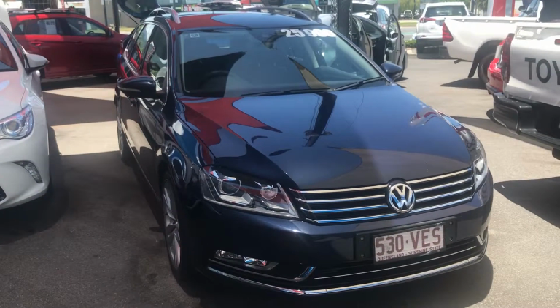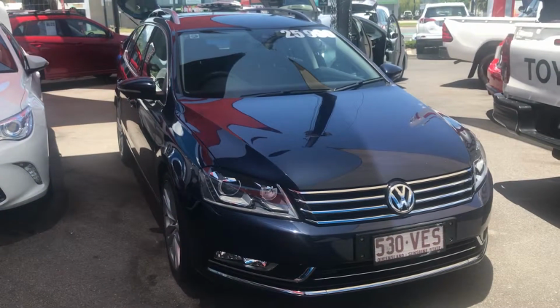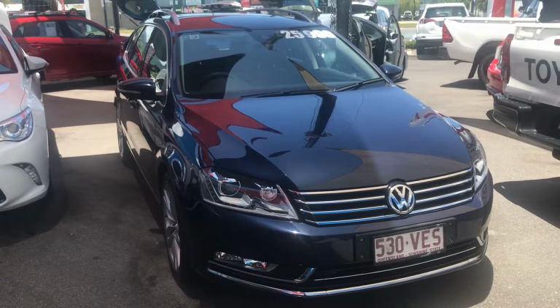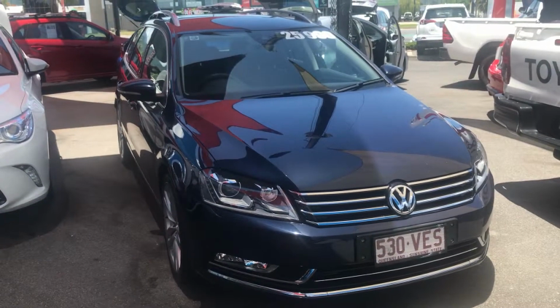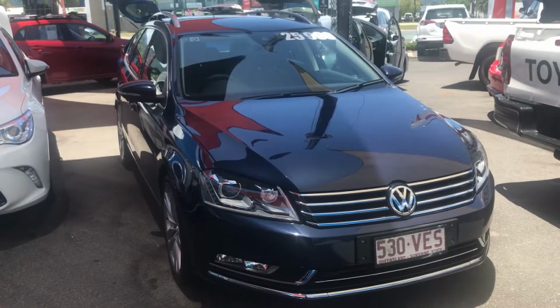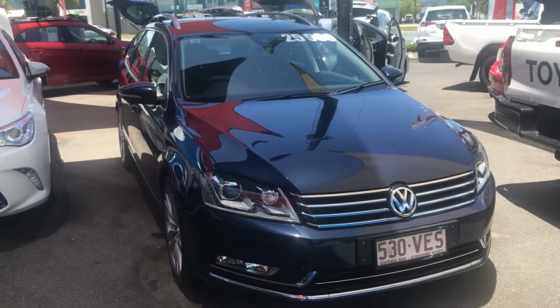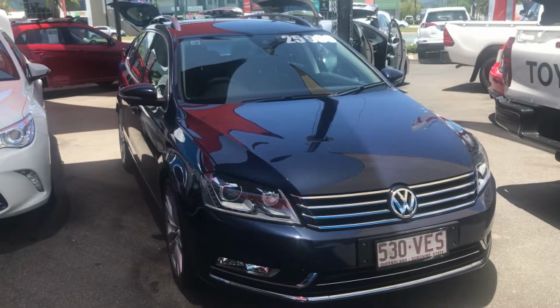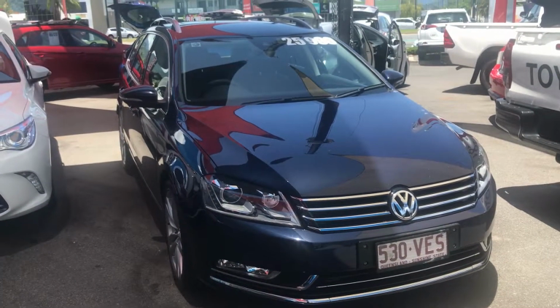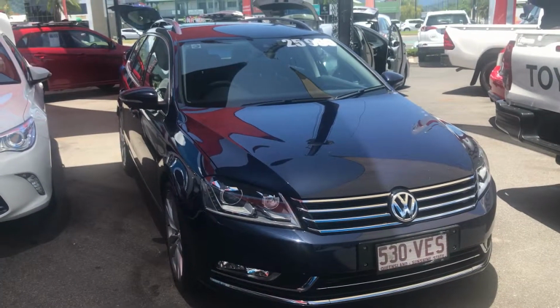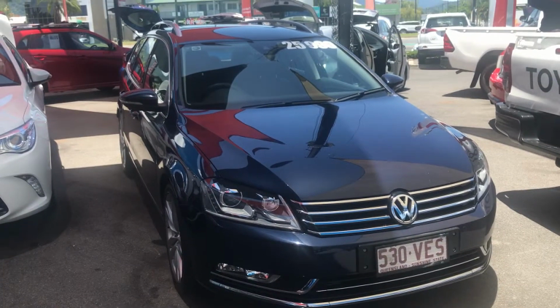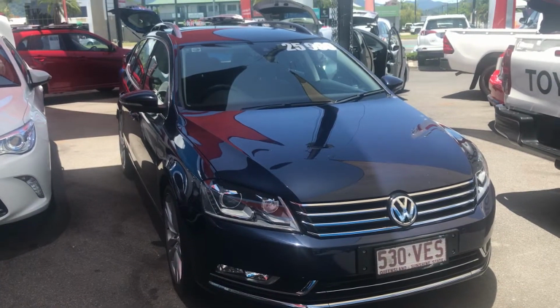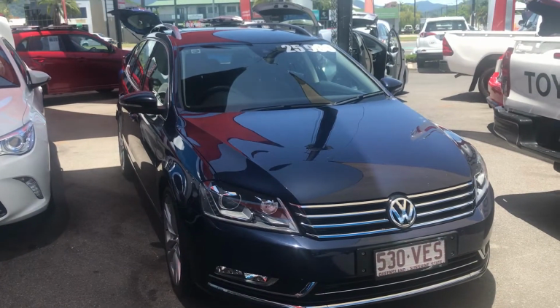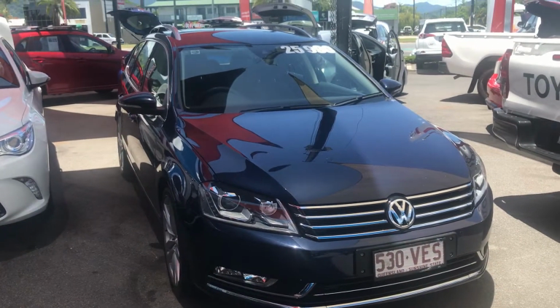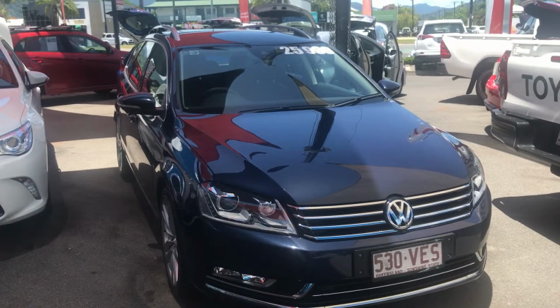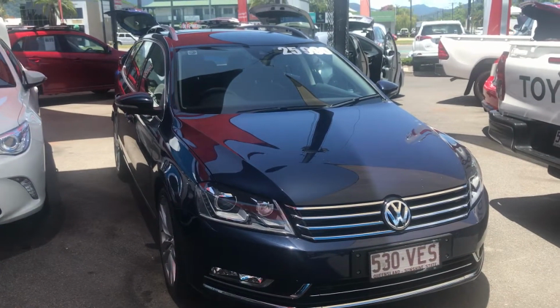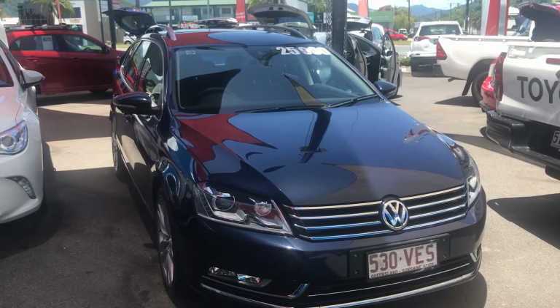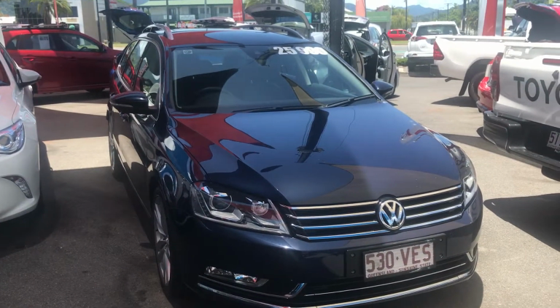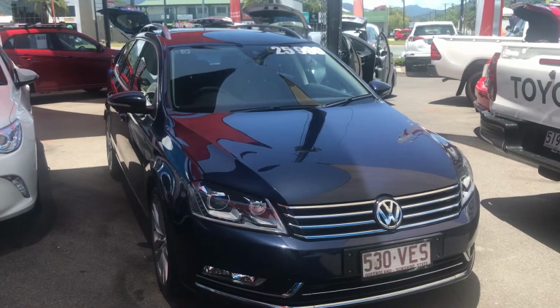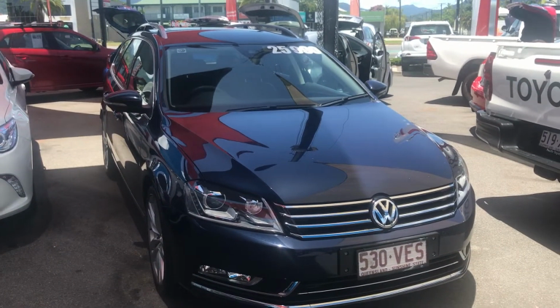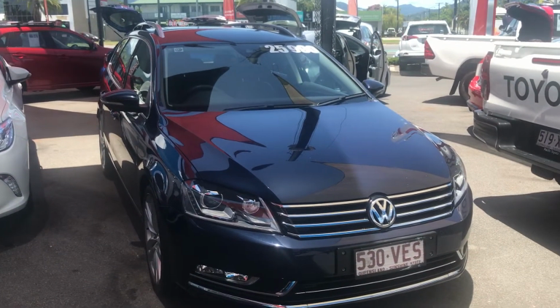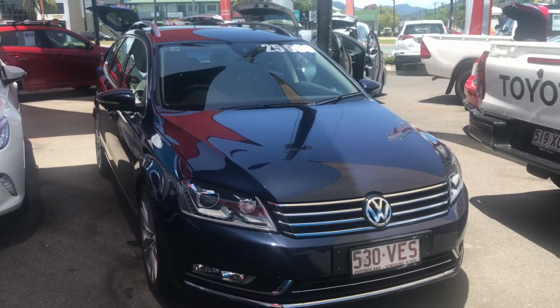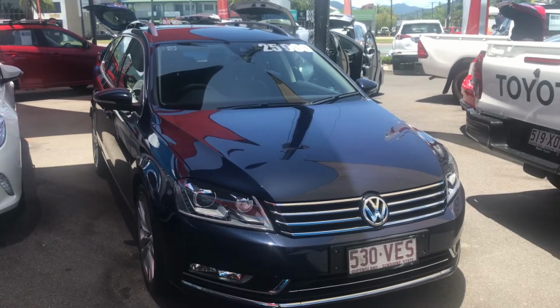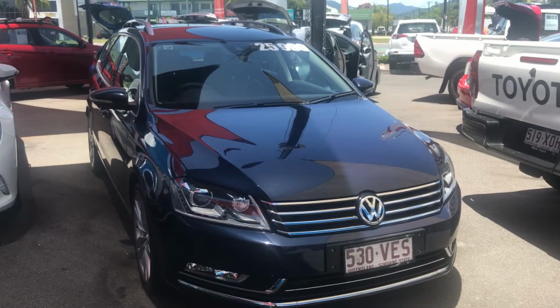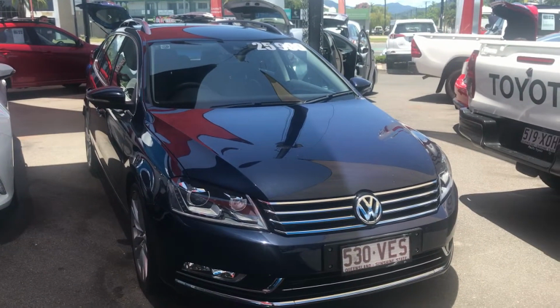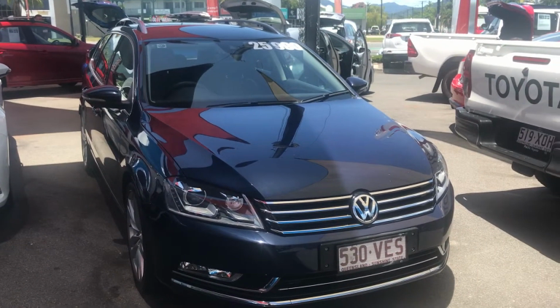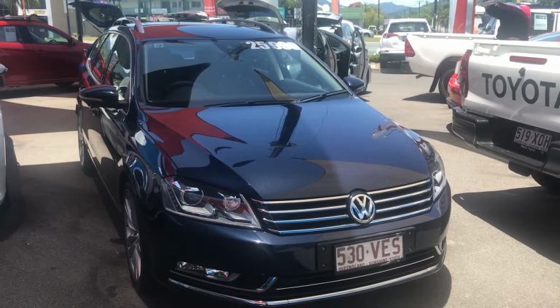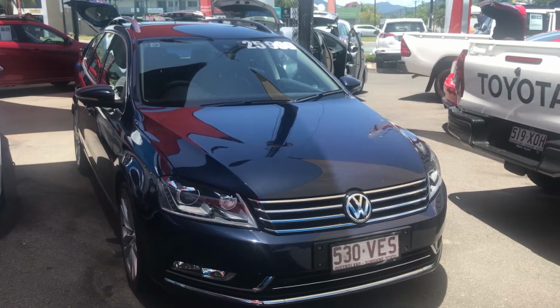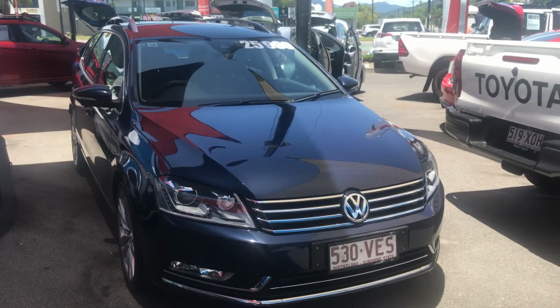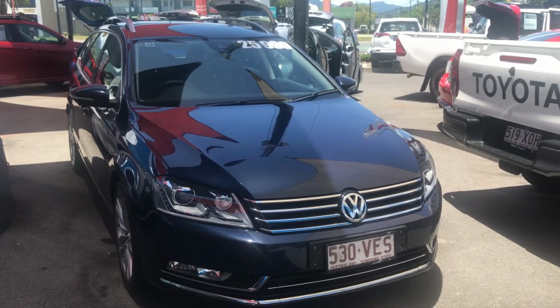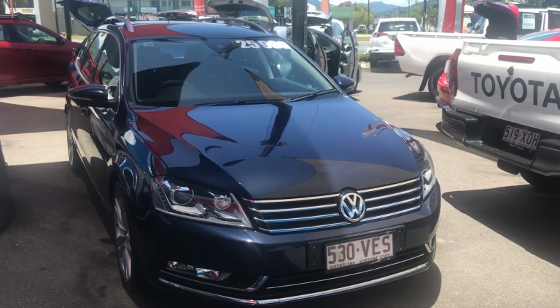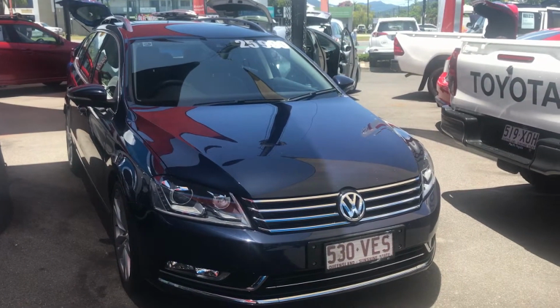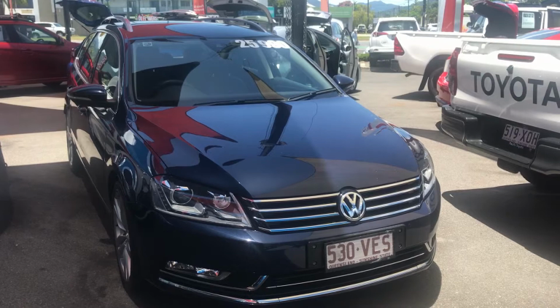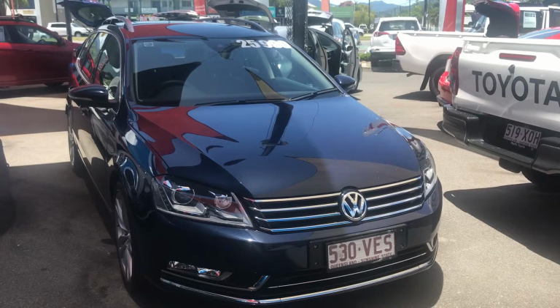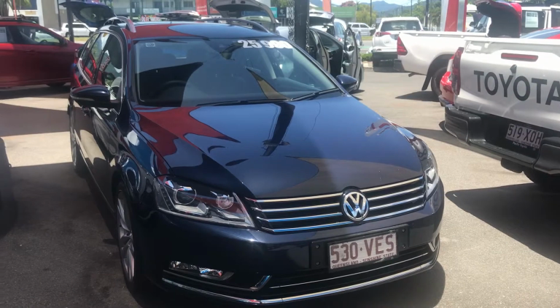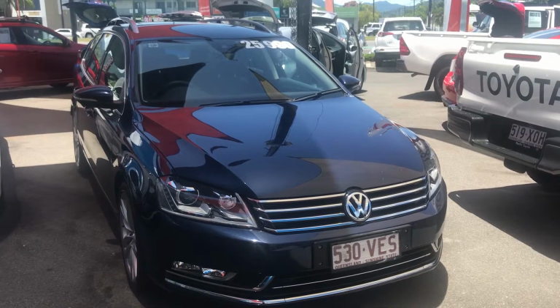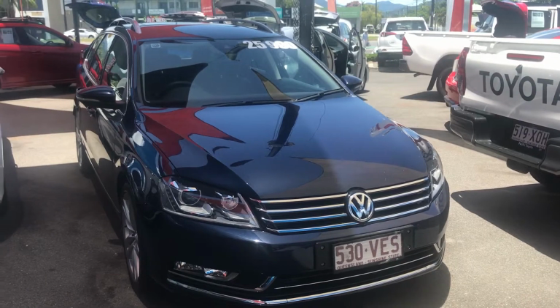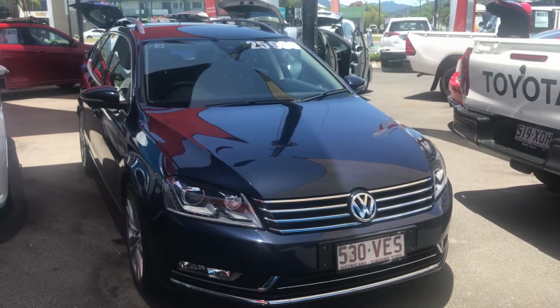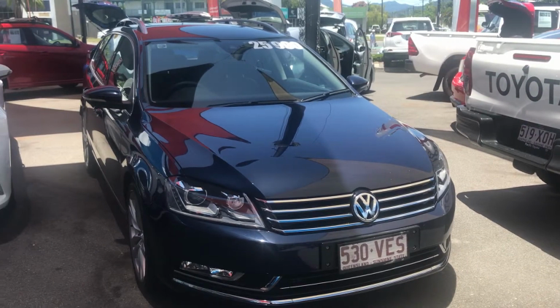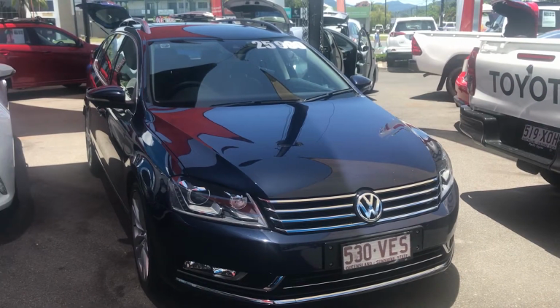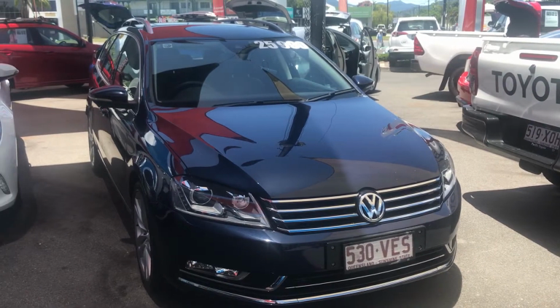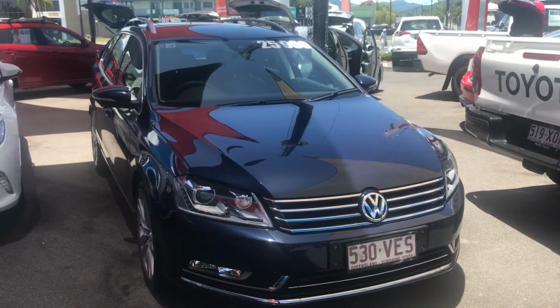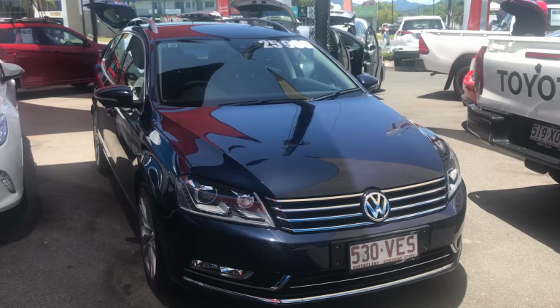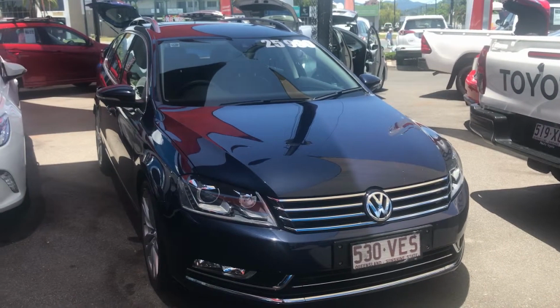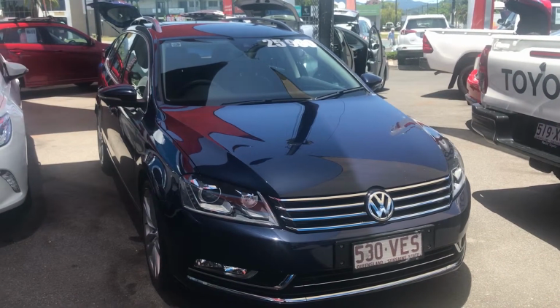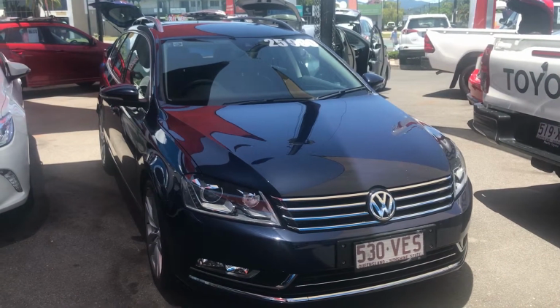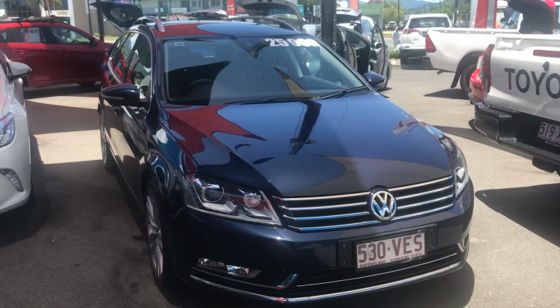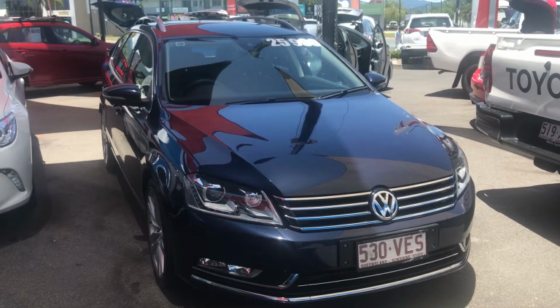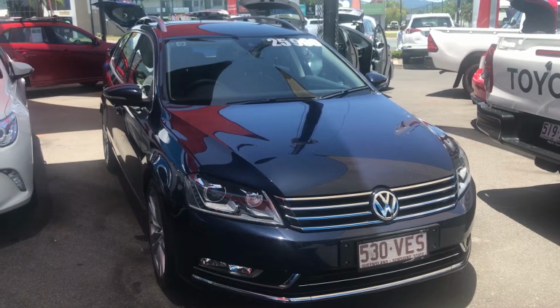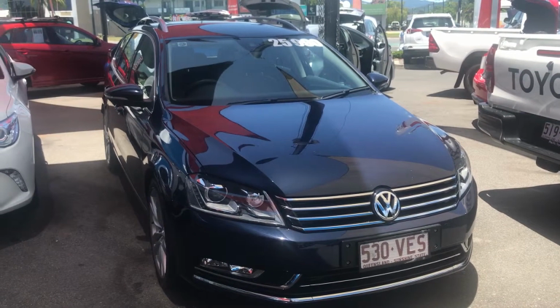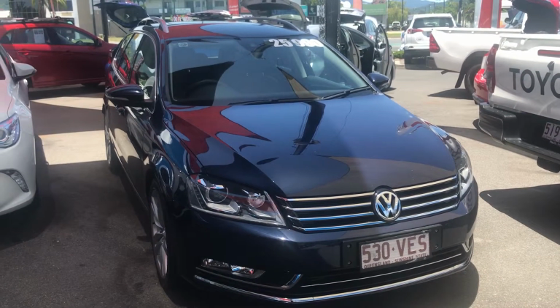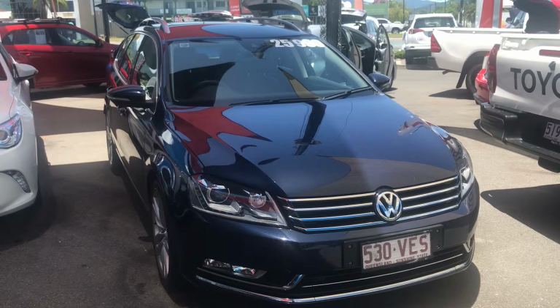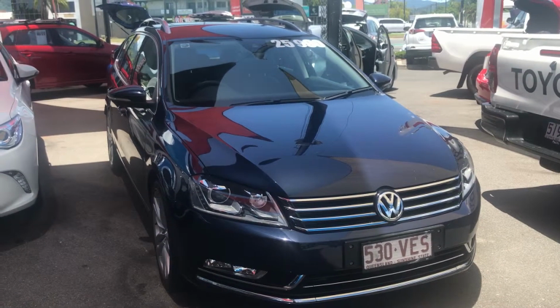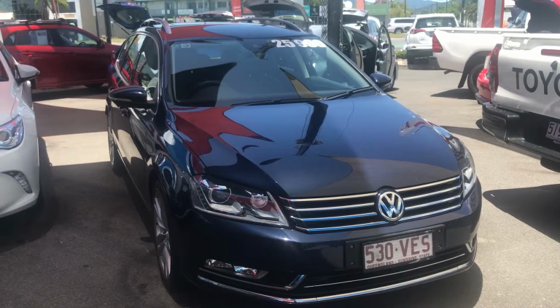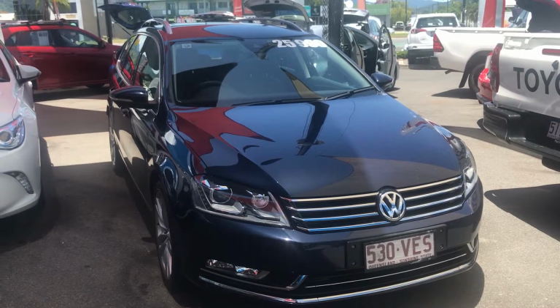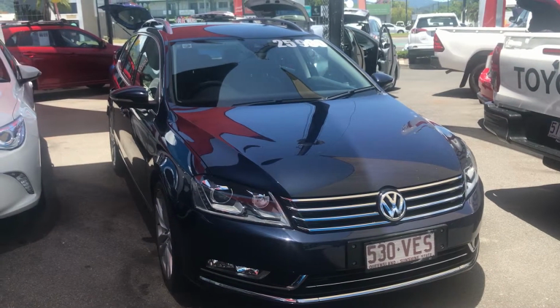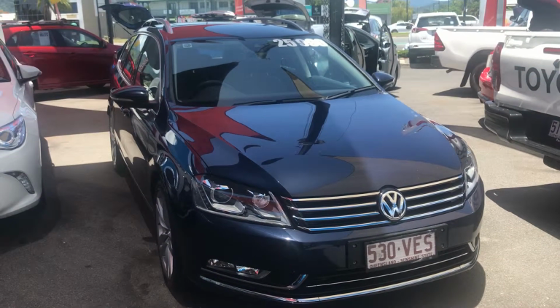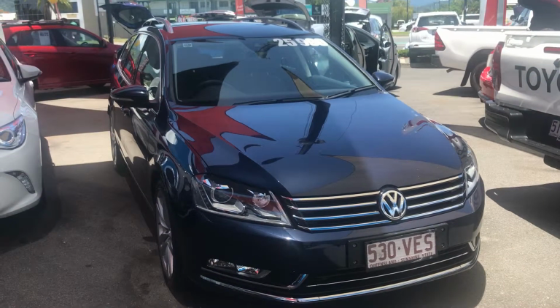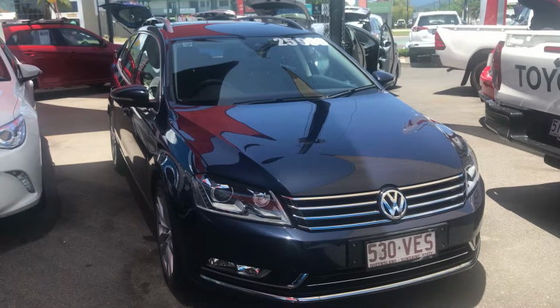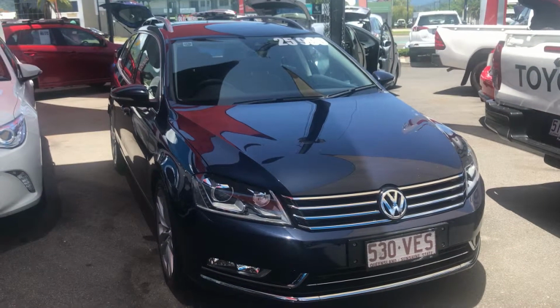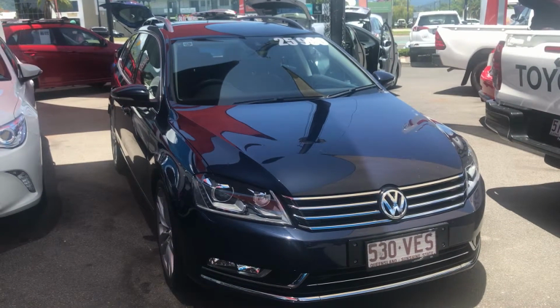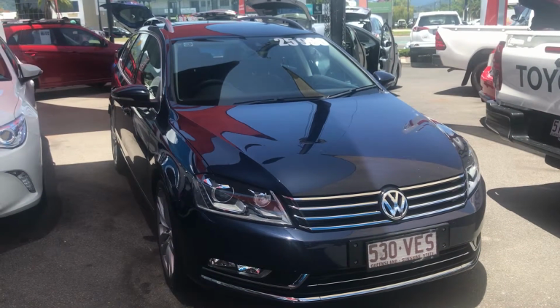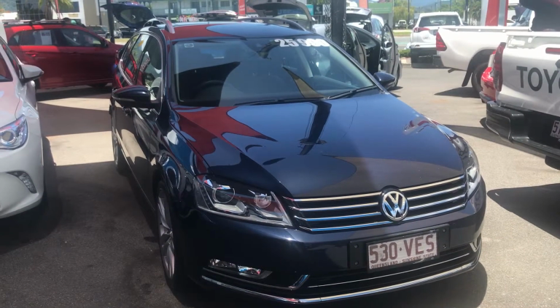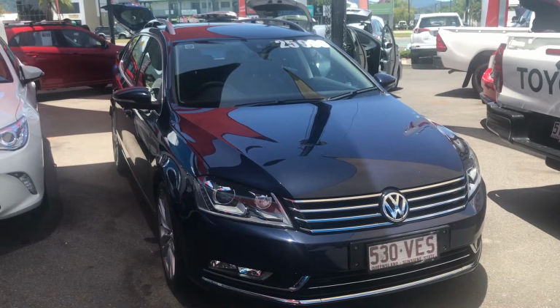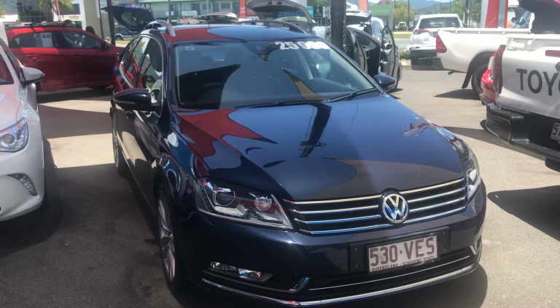Hi Scott, this is David from Pacific Toyota and Lexus of Cairns showing the virtual tour of our 2014 Volkswagen Fasat.